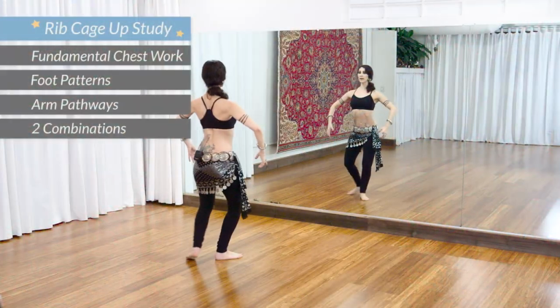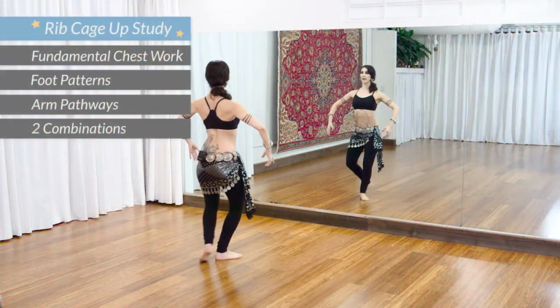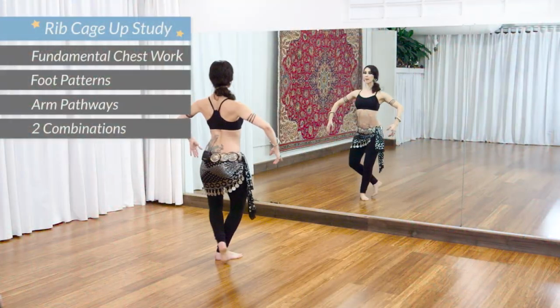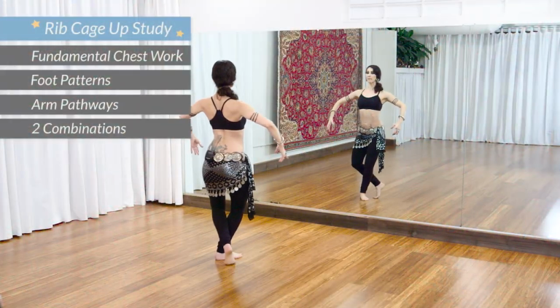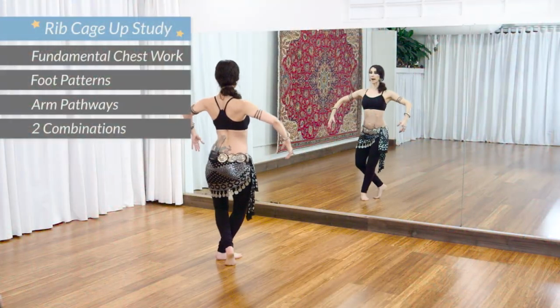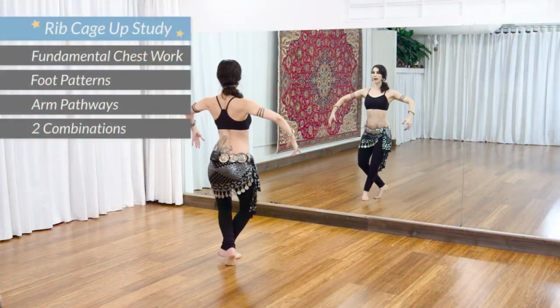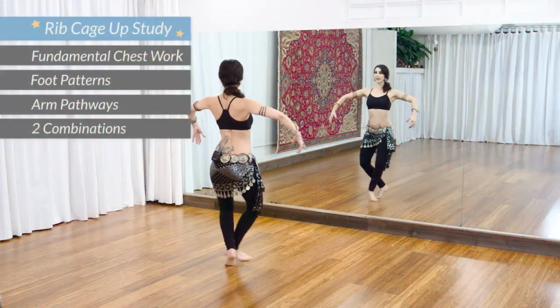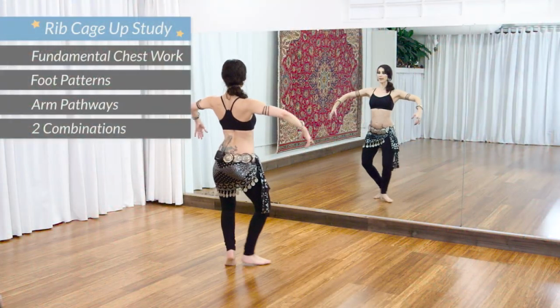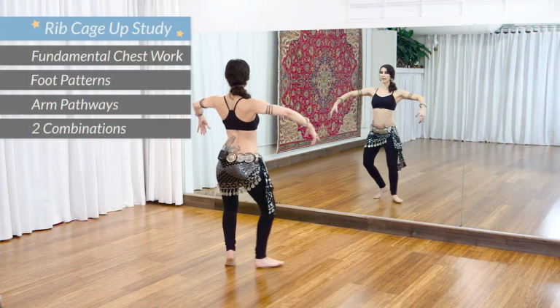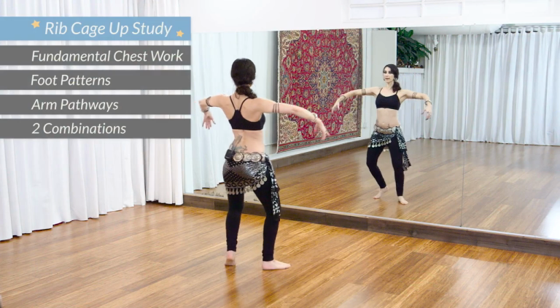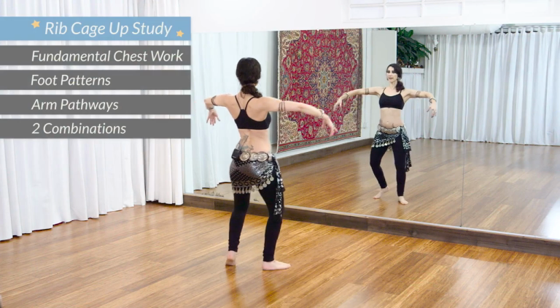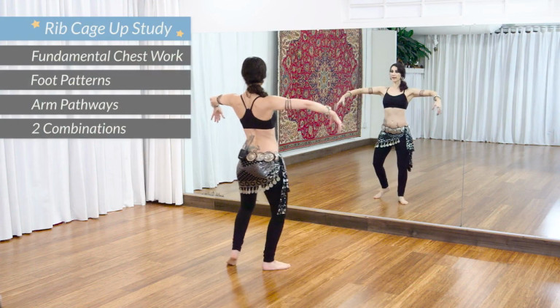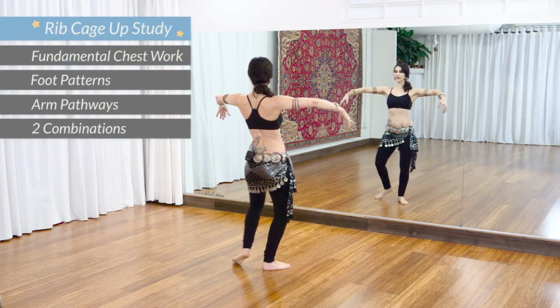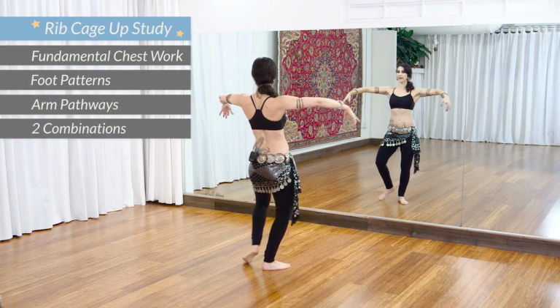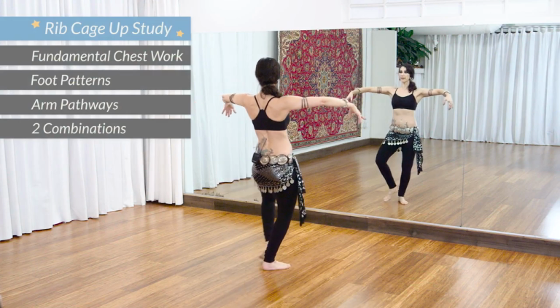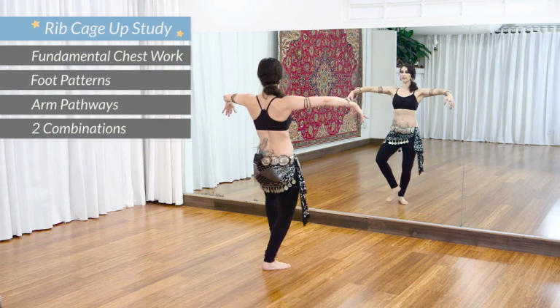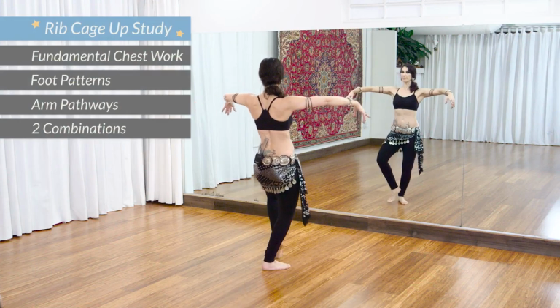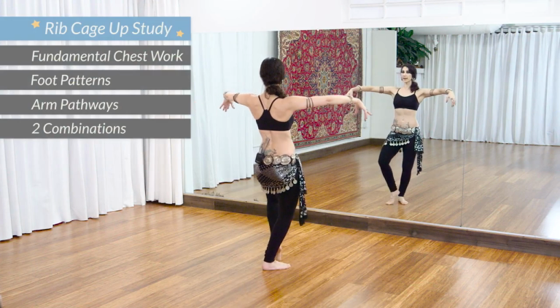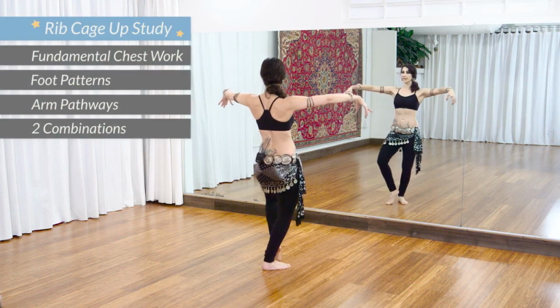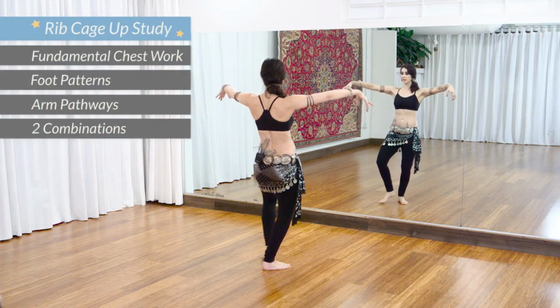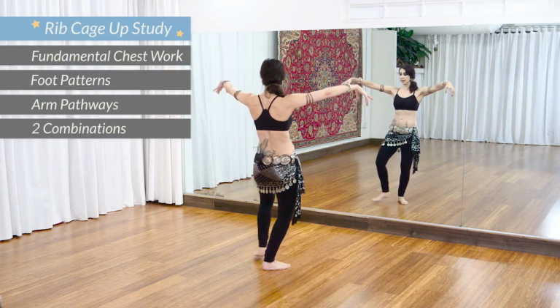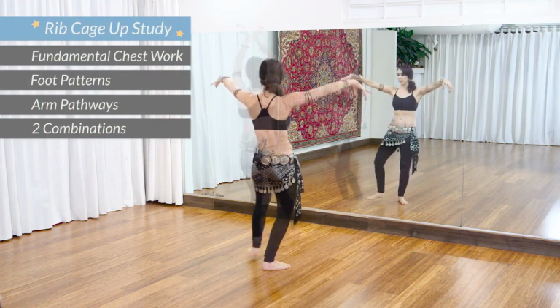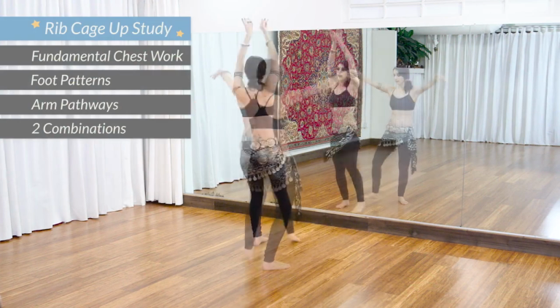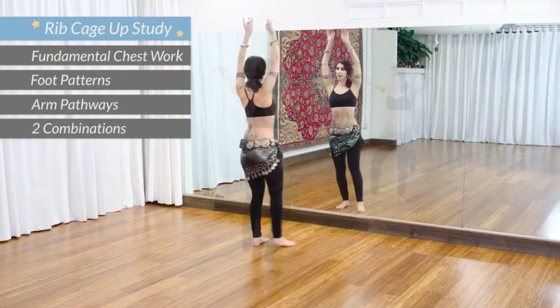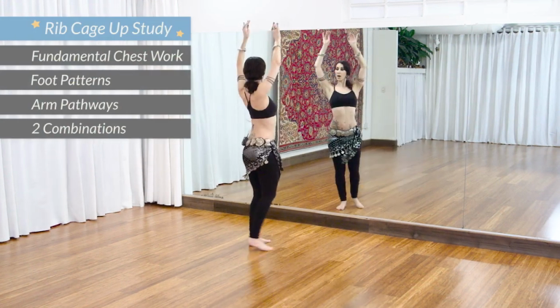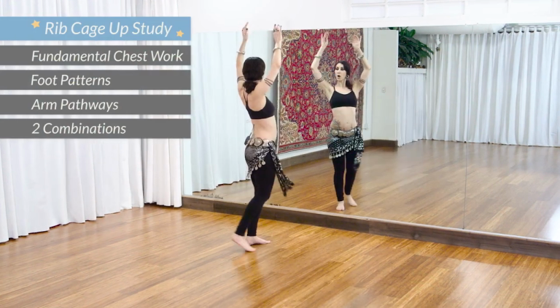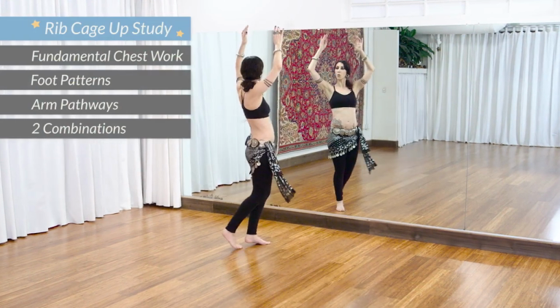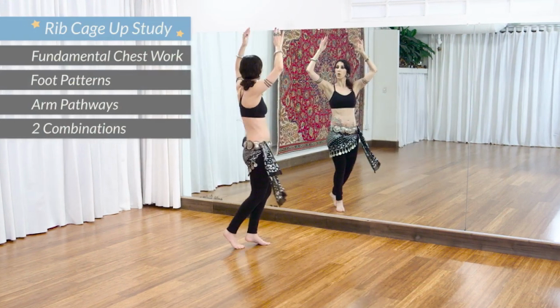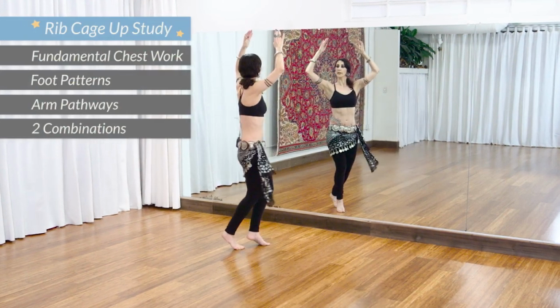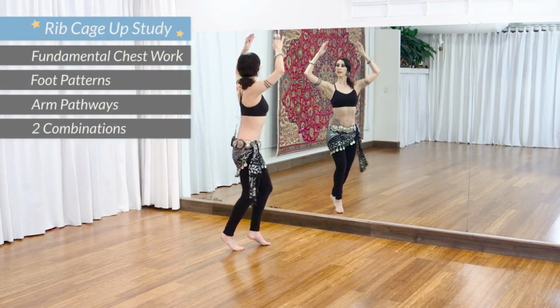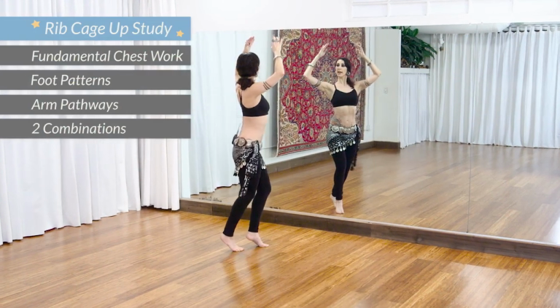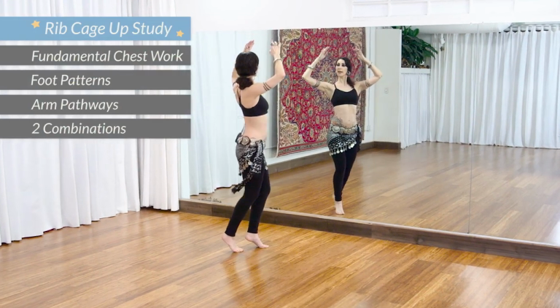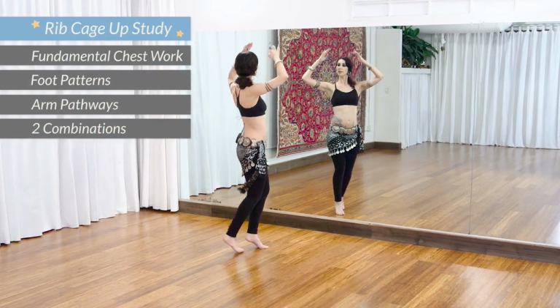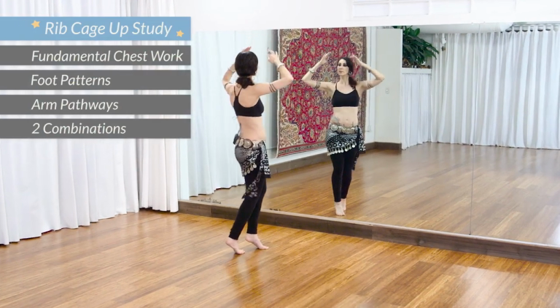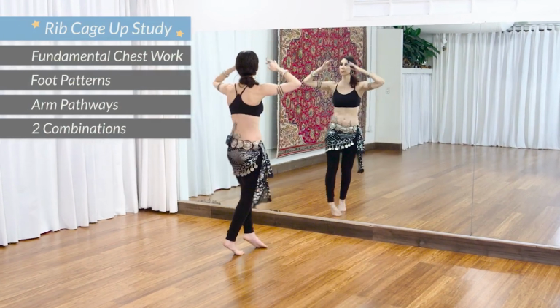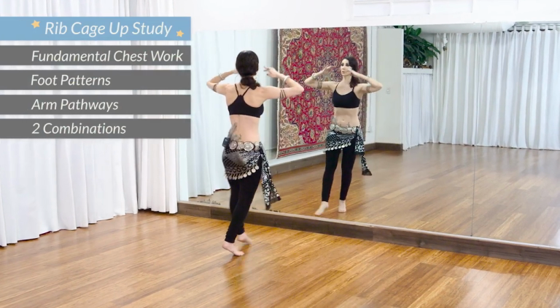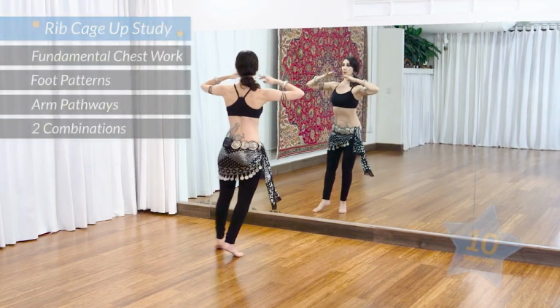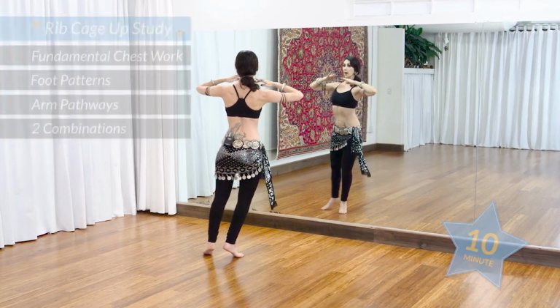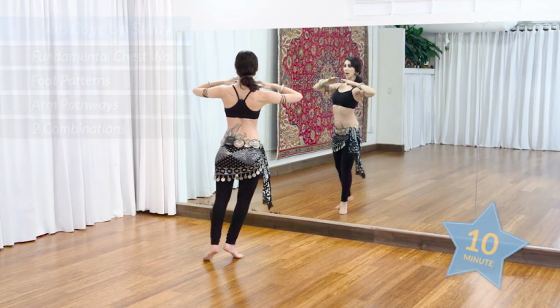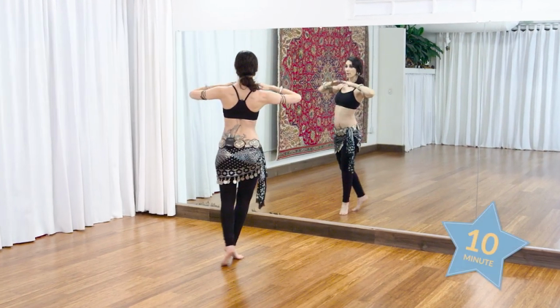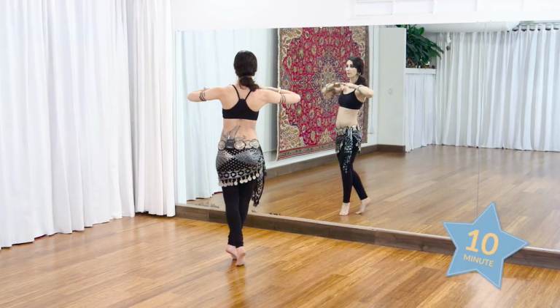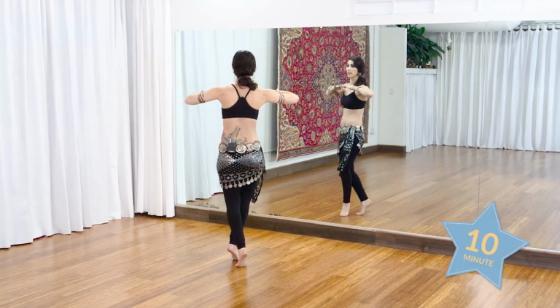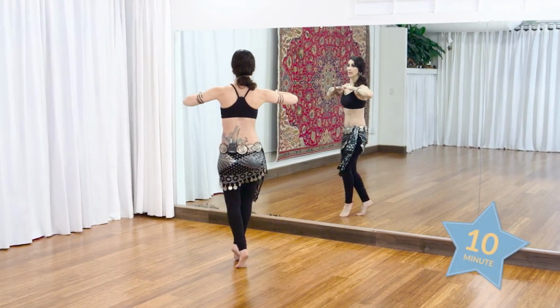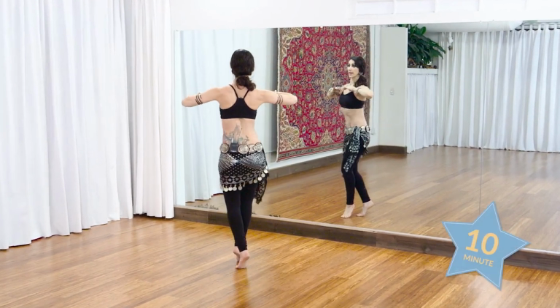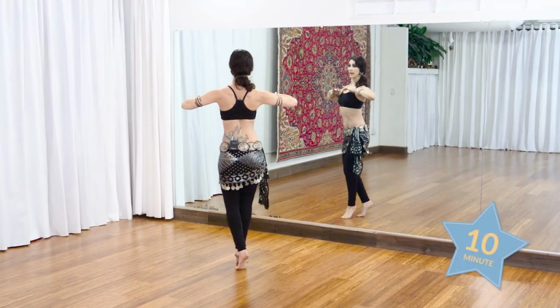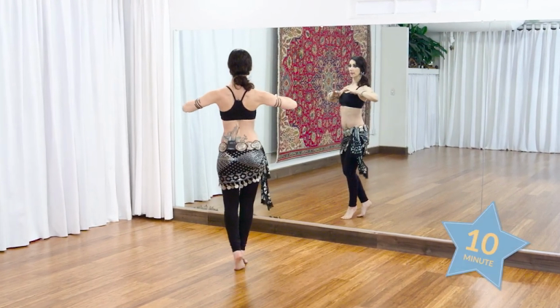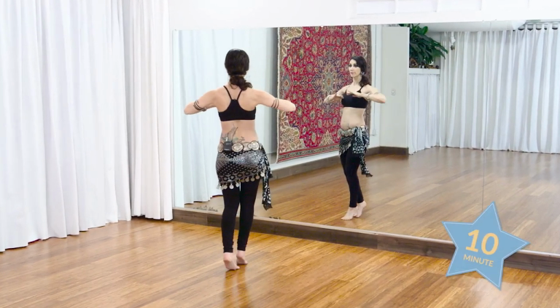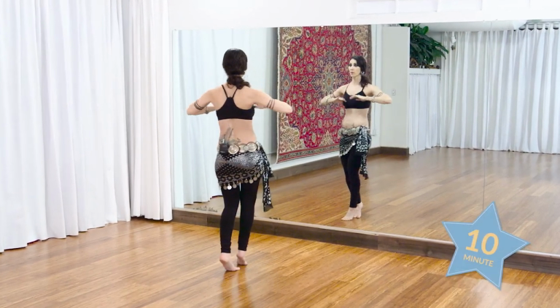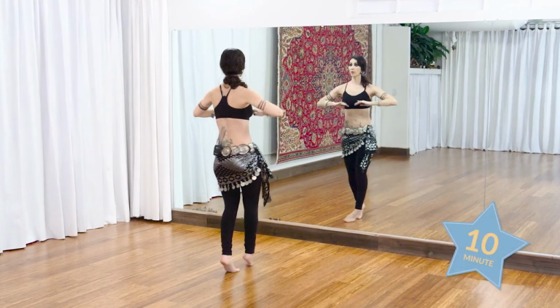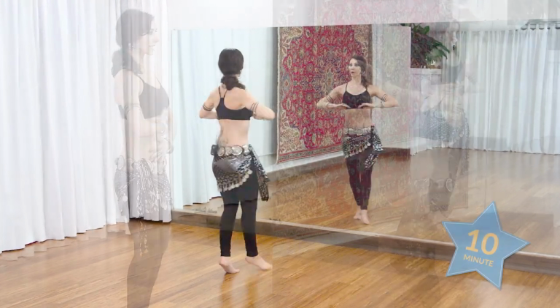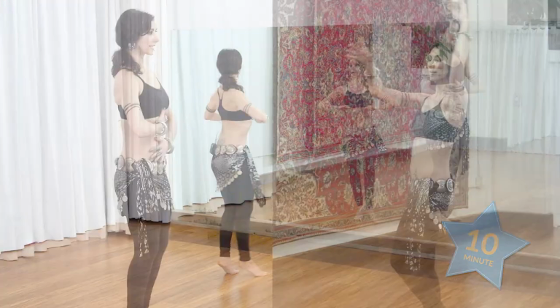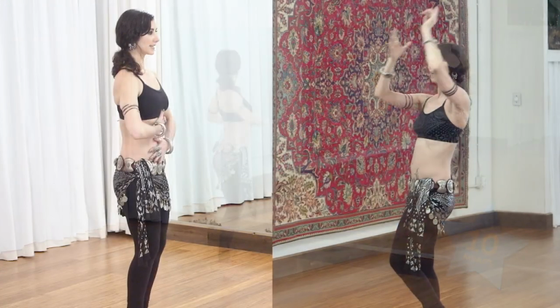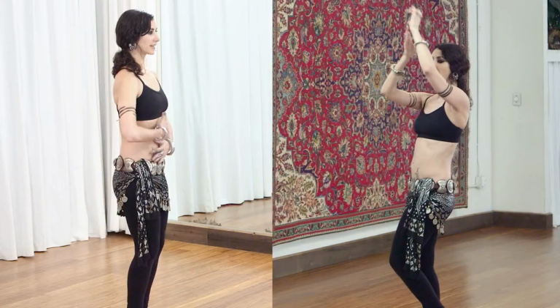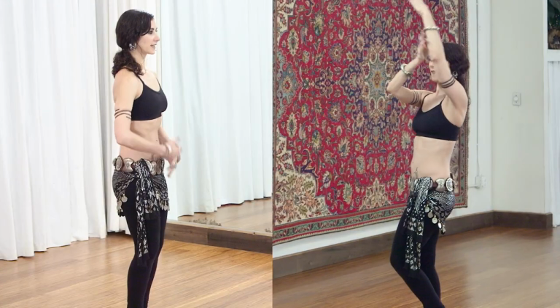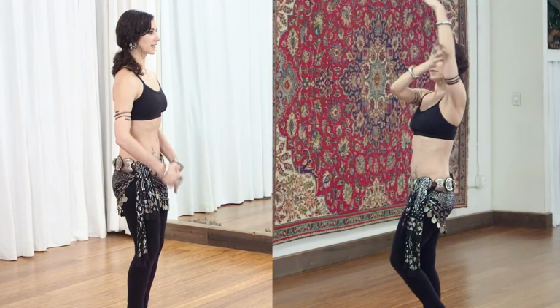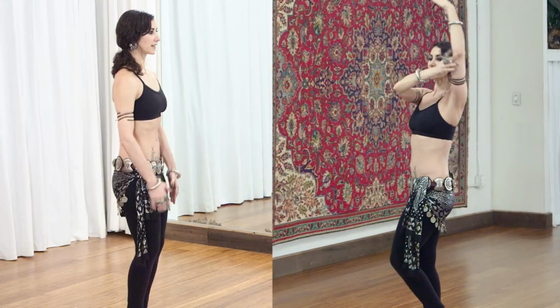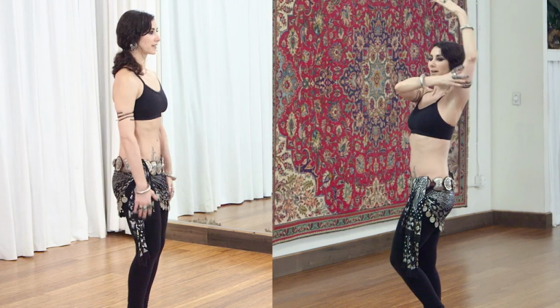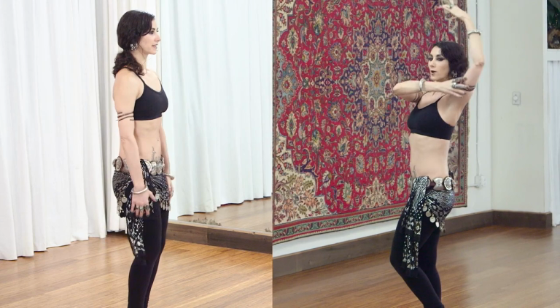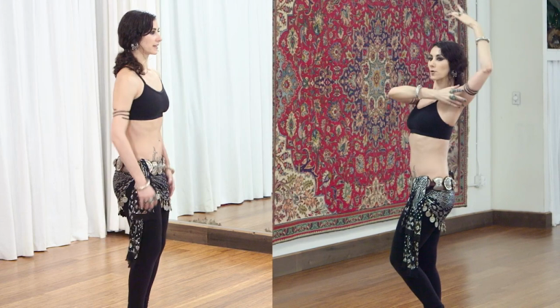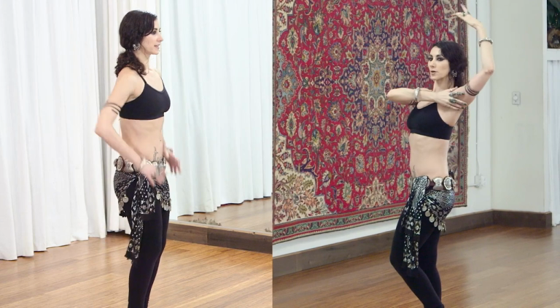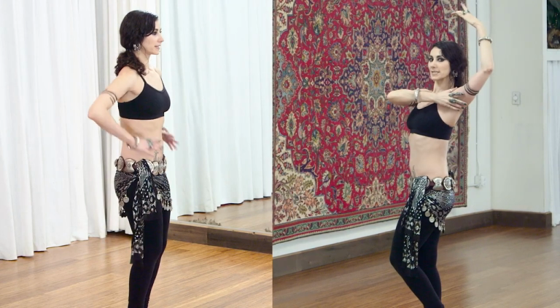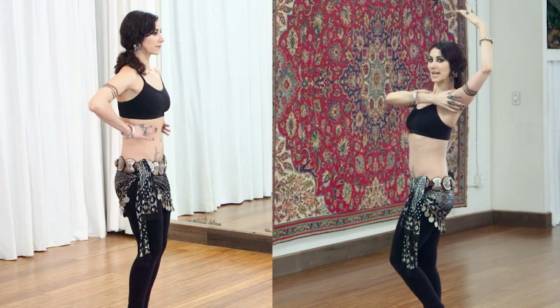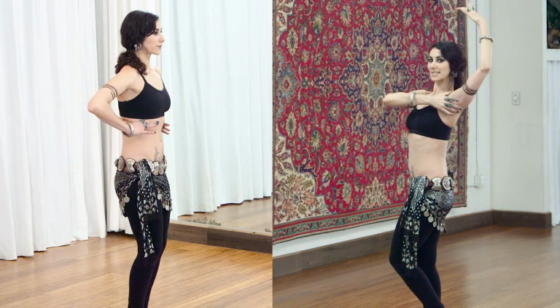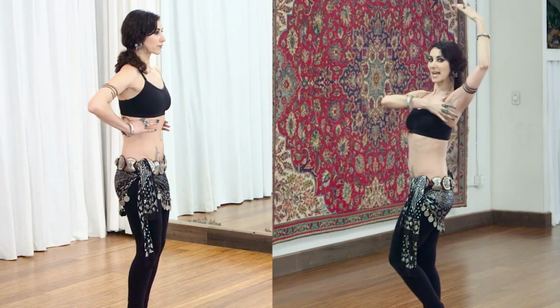In this workshop, we'll learn the Ribcage Up Study. The study itself is only 10 minutes long, but it includes a lot of fundamental material.